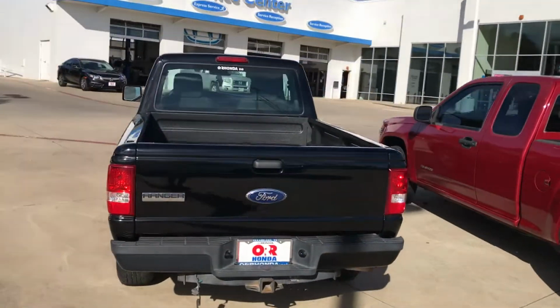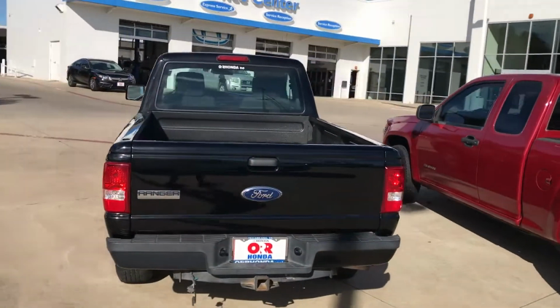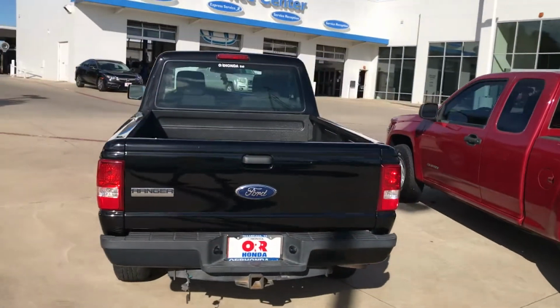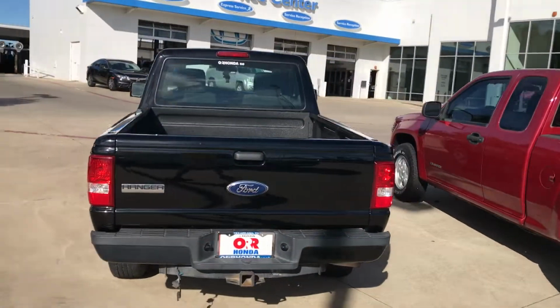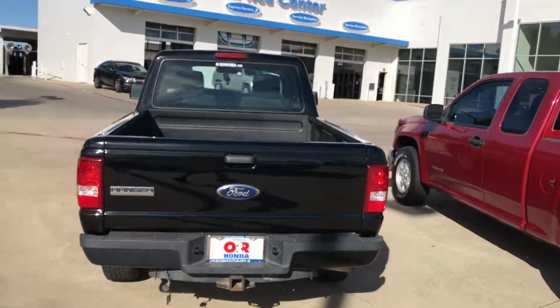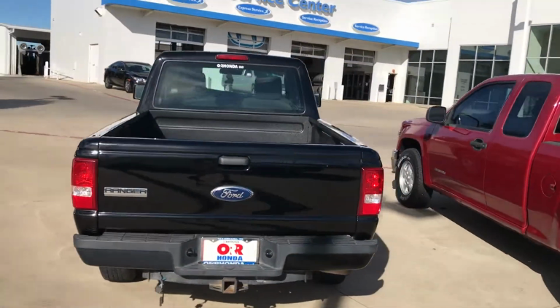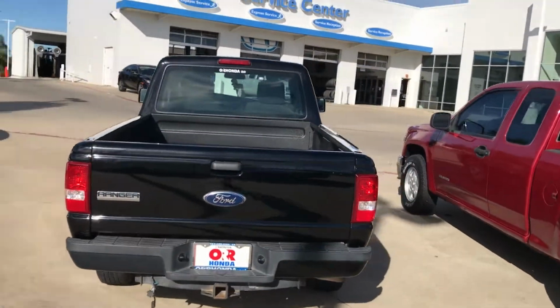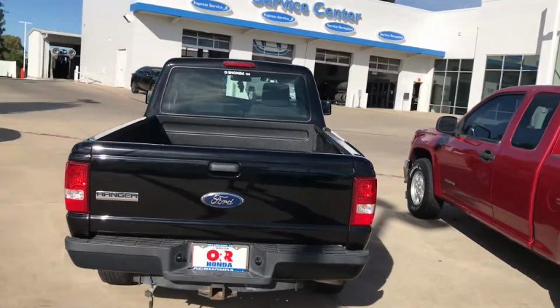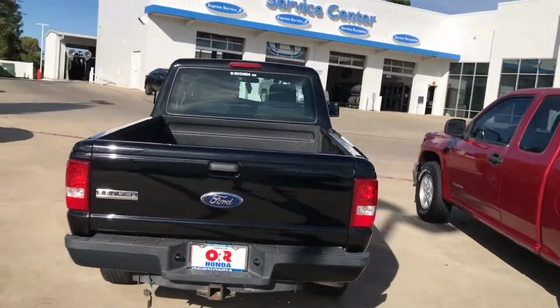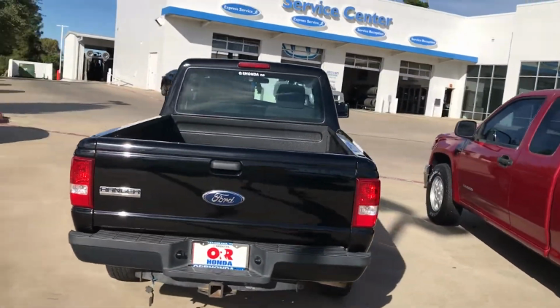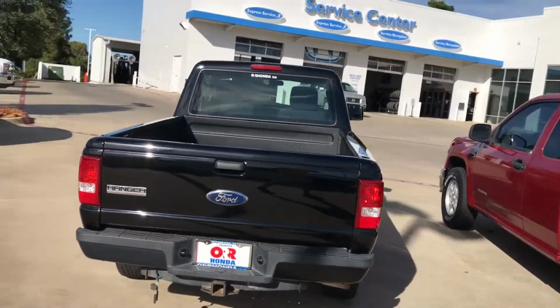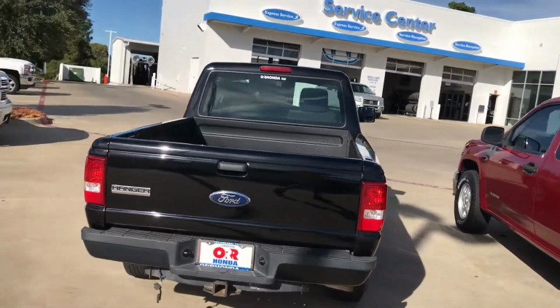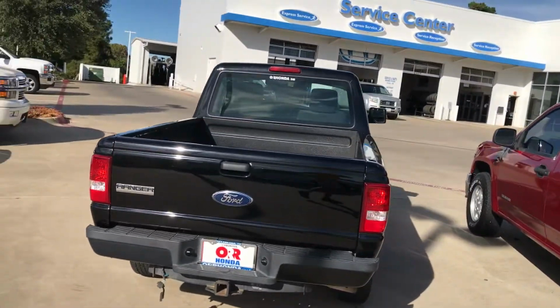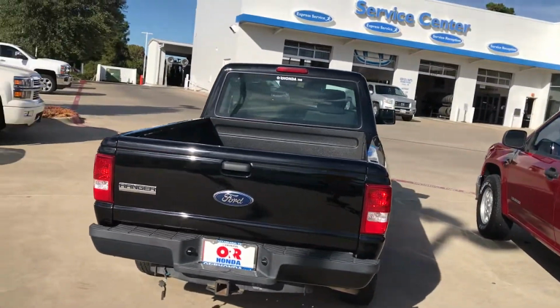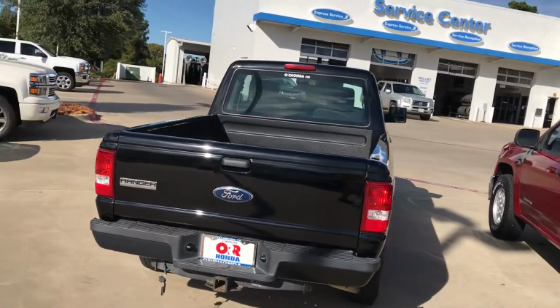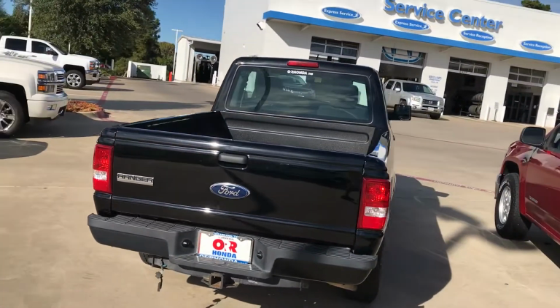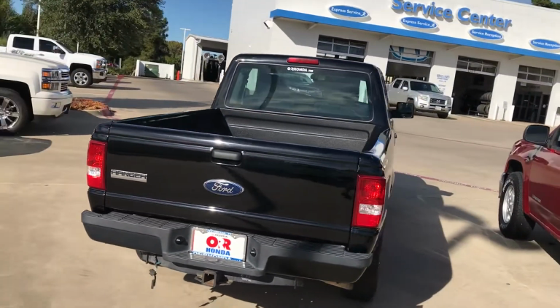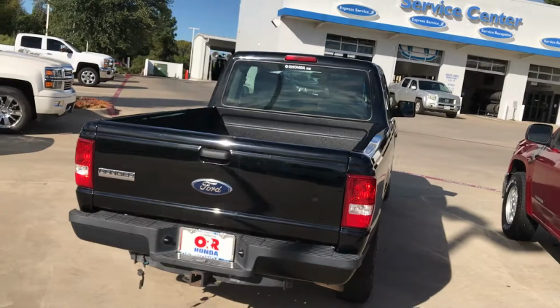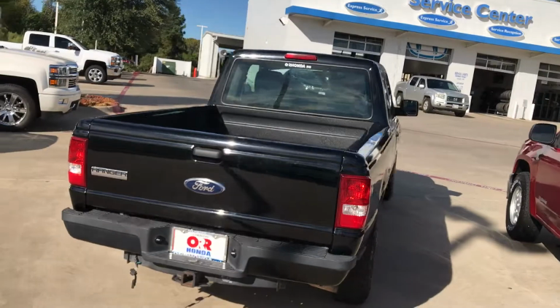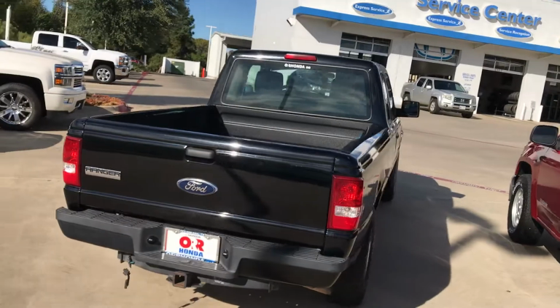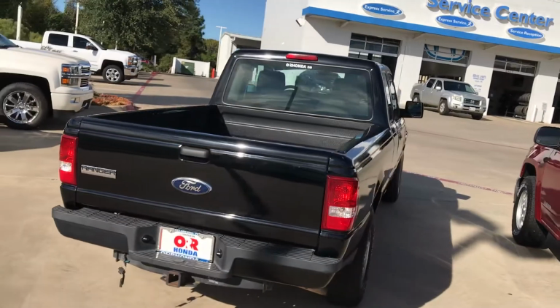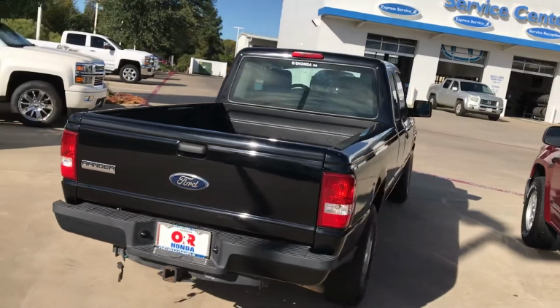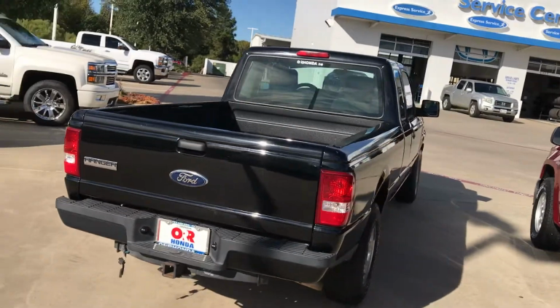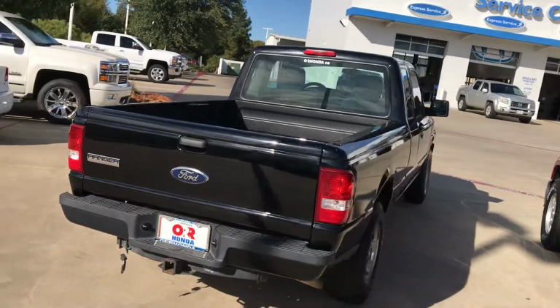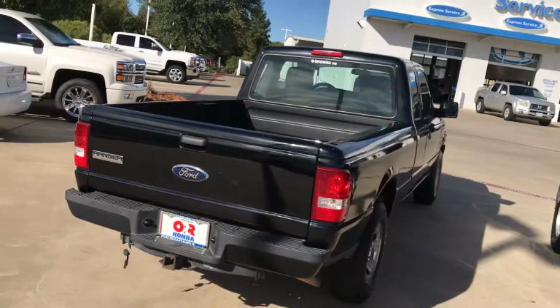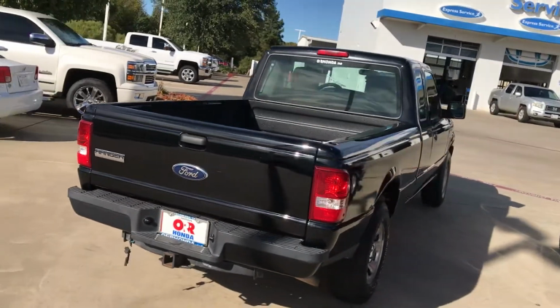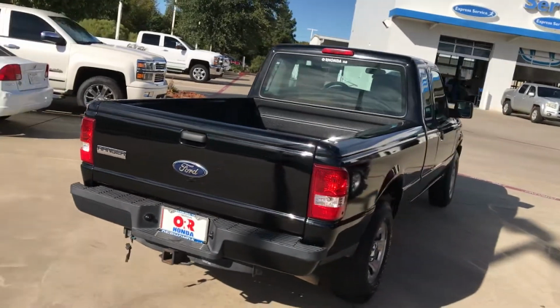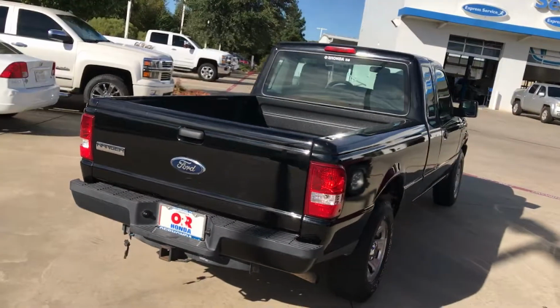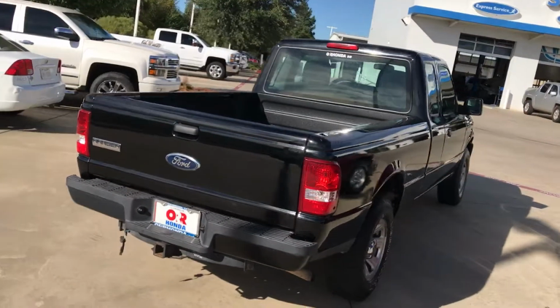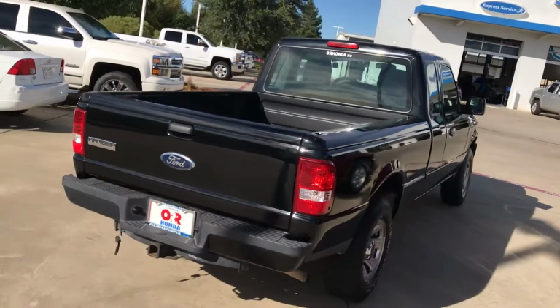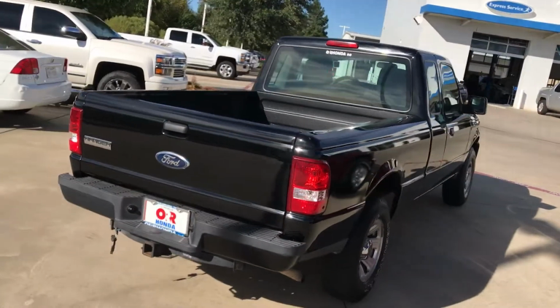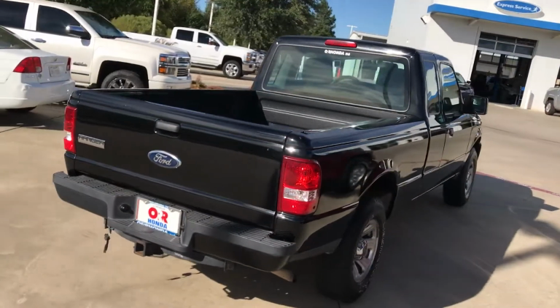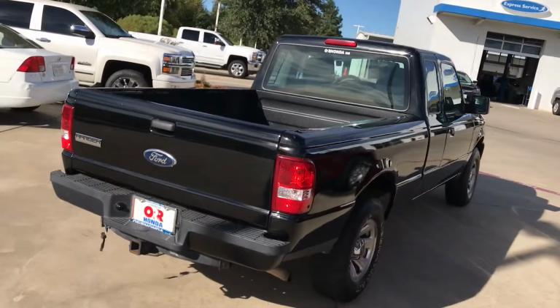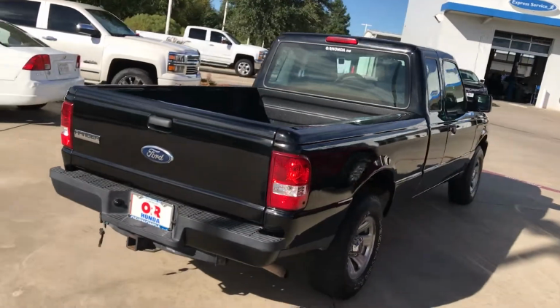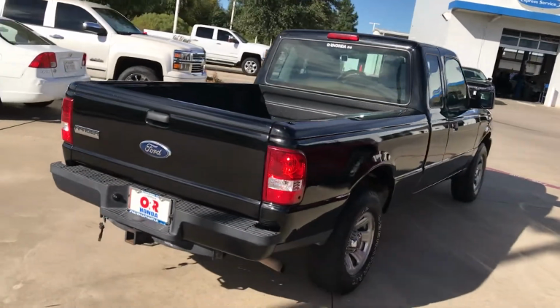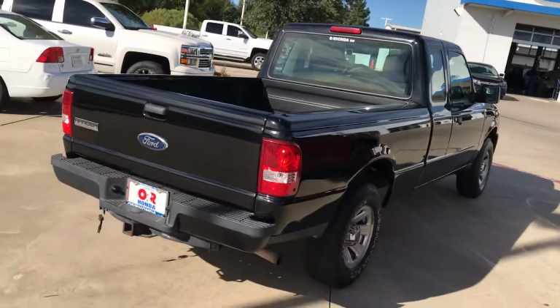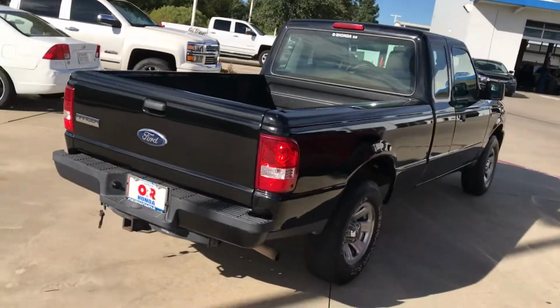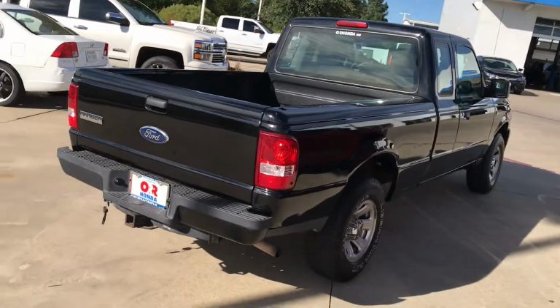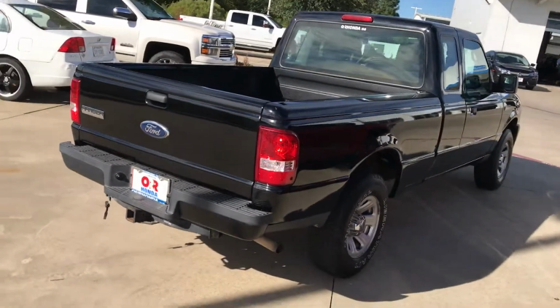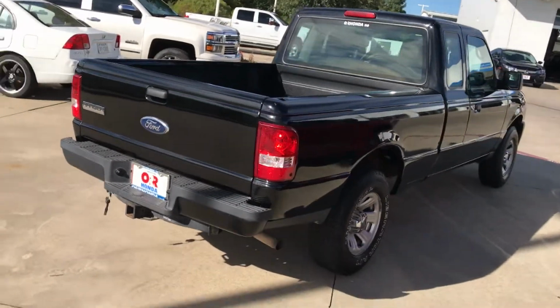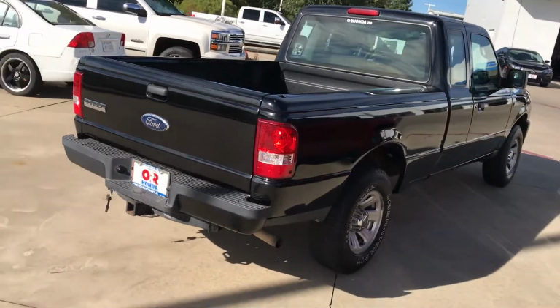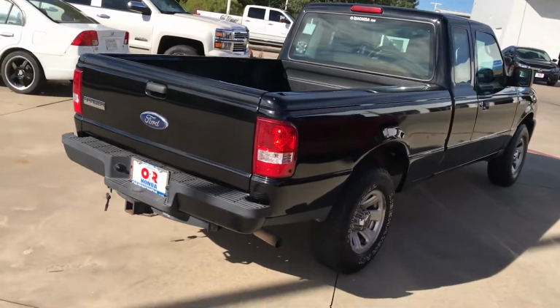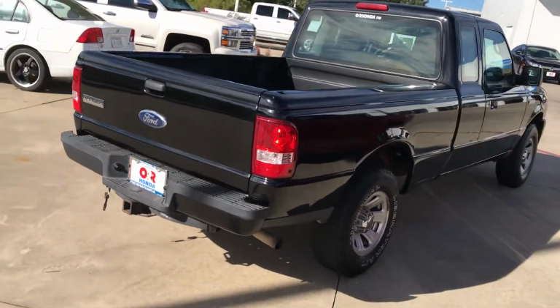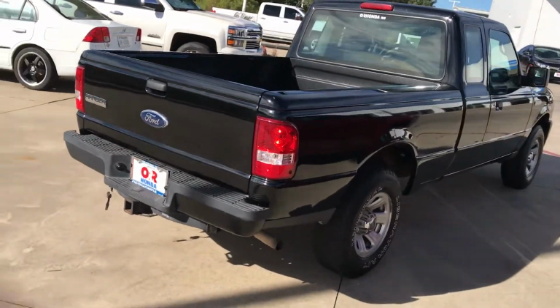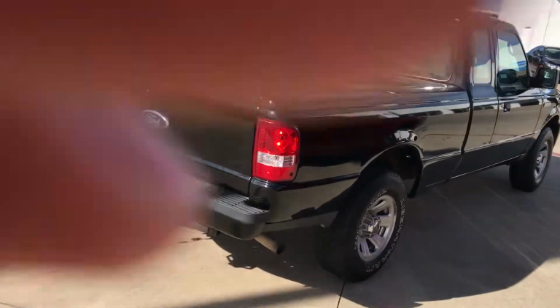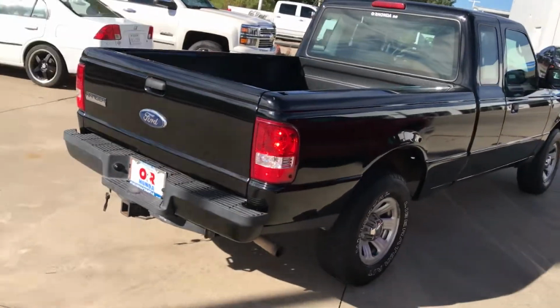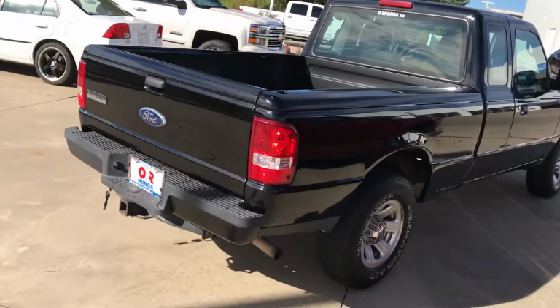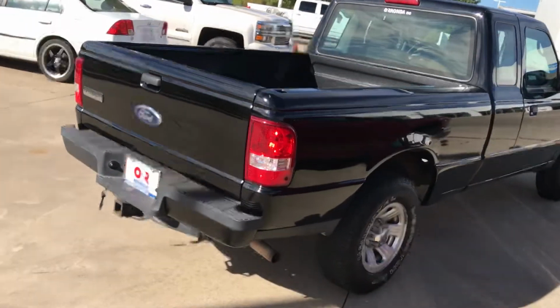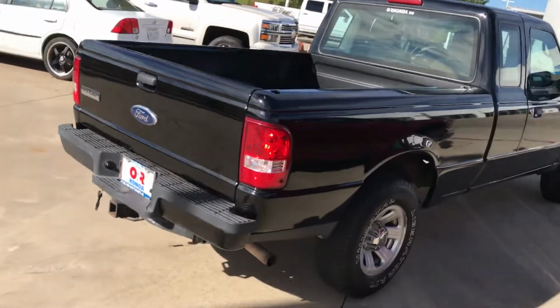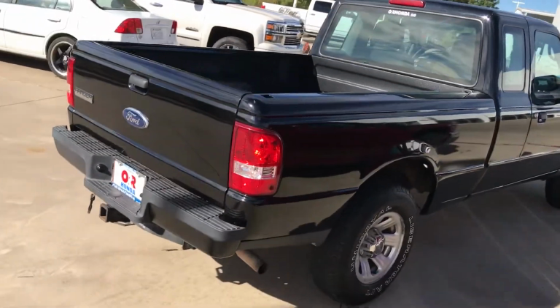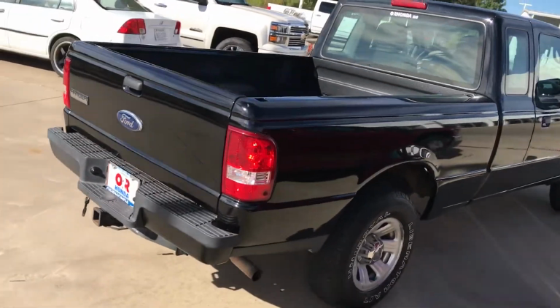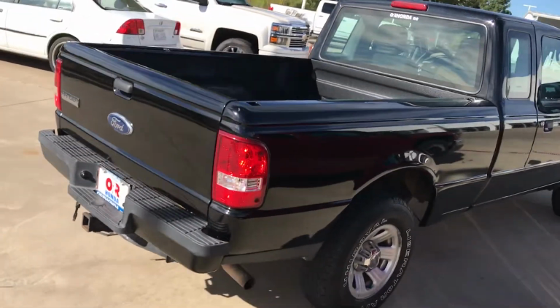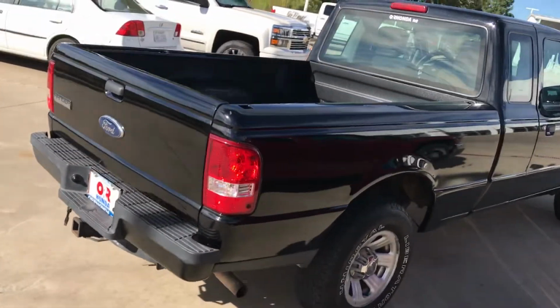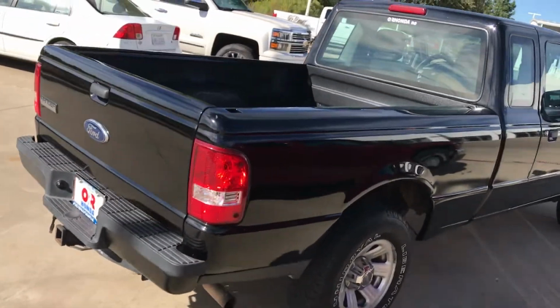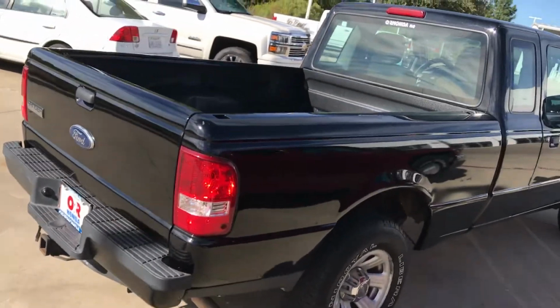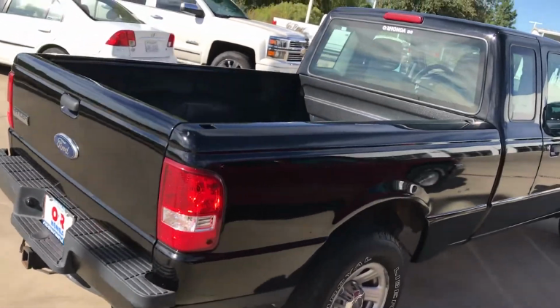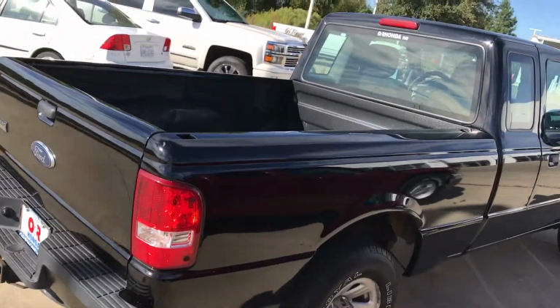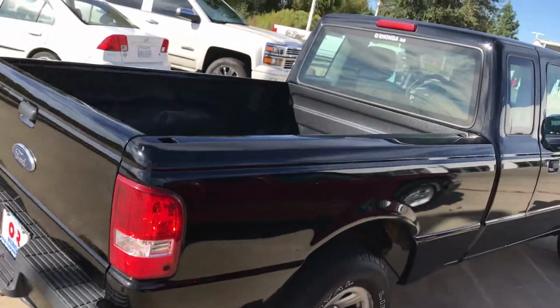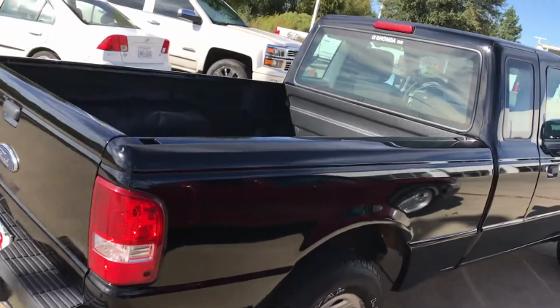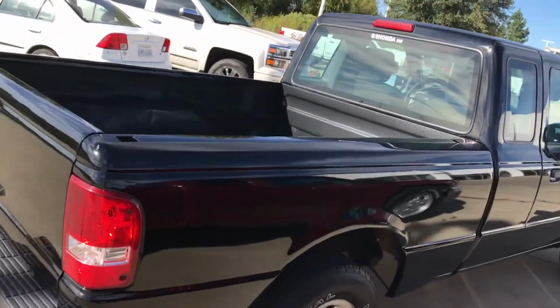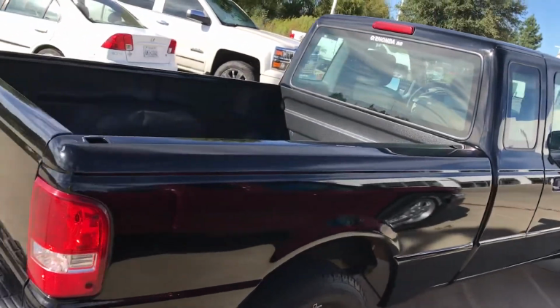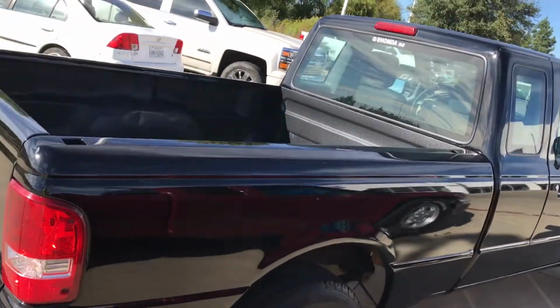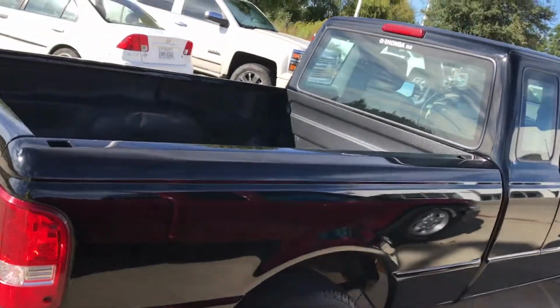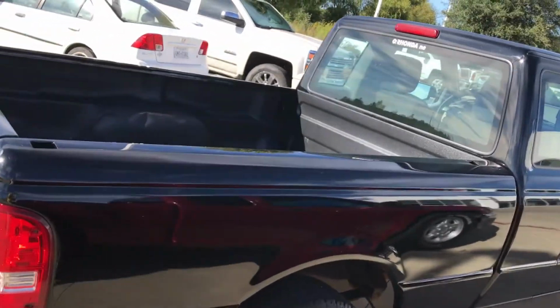I got in and drove it around the block. It starts and runs good. No check engine lights or idiot lights.